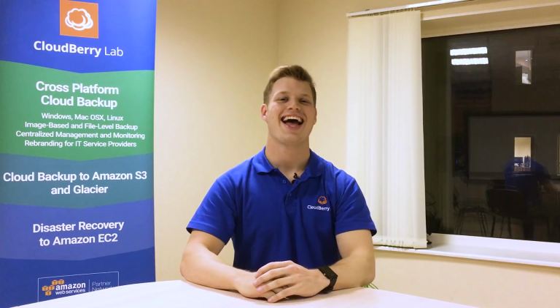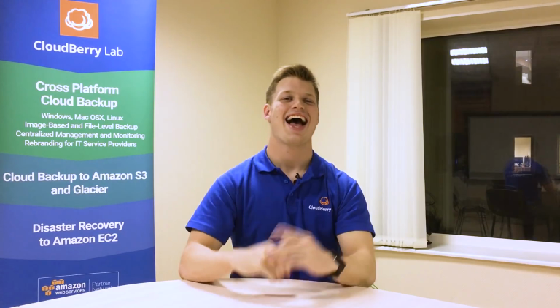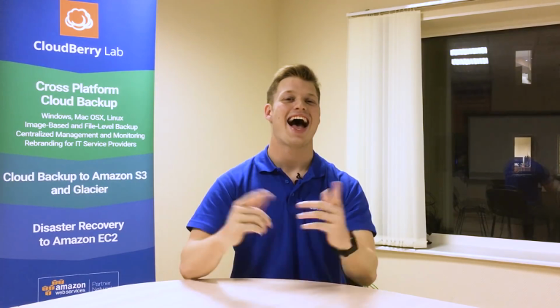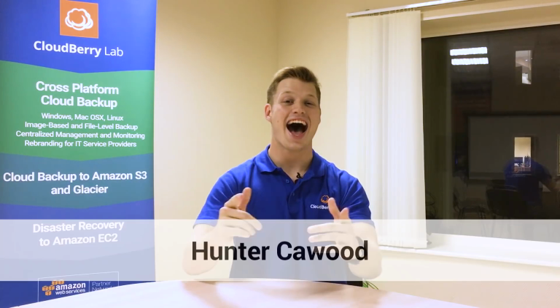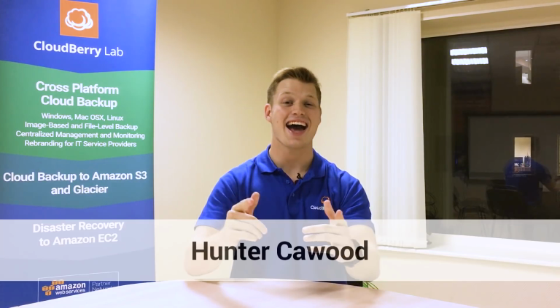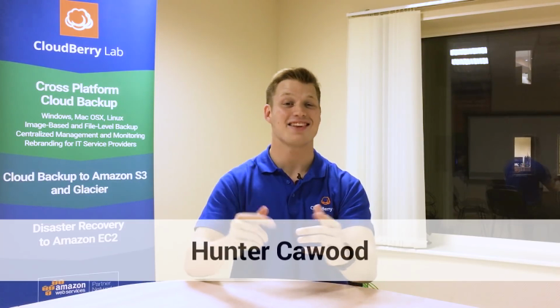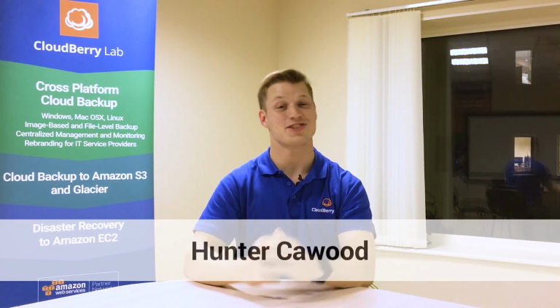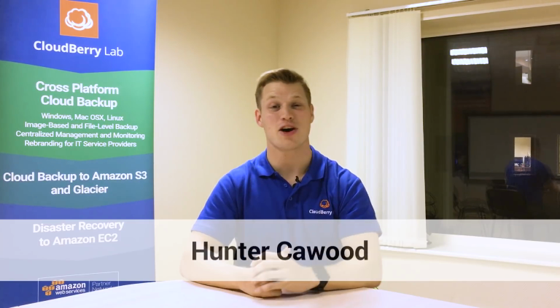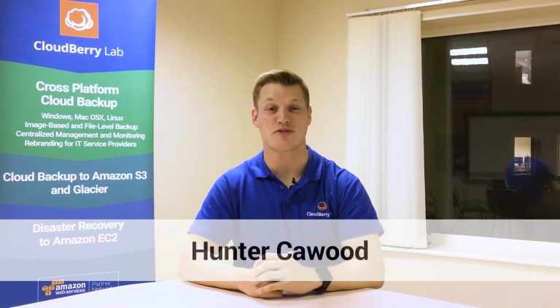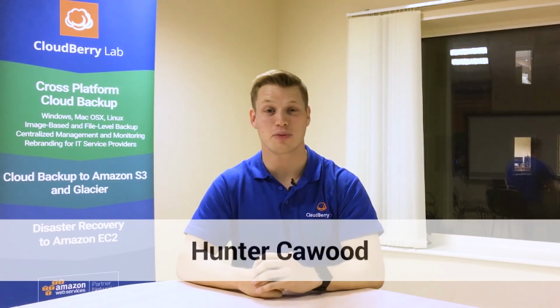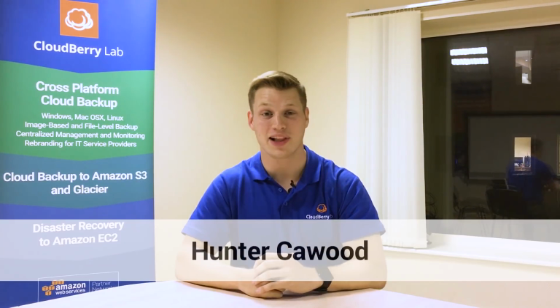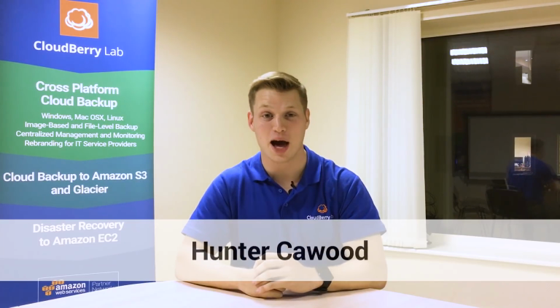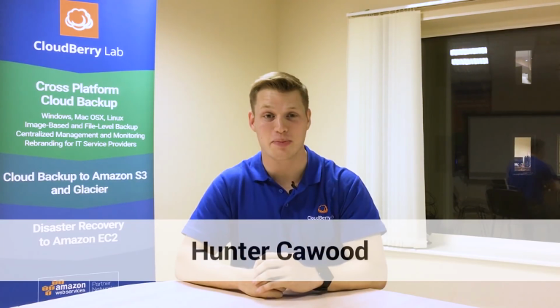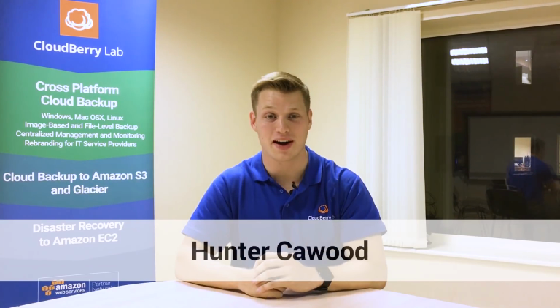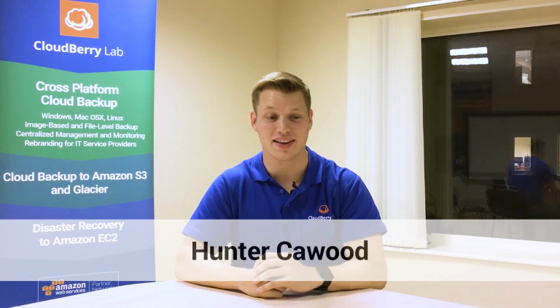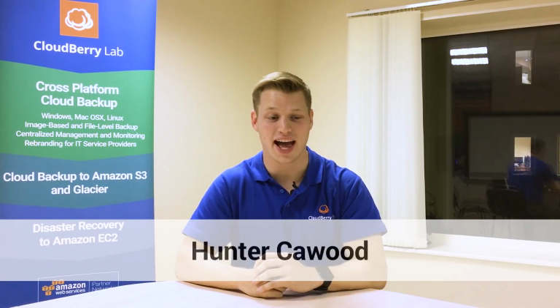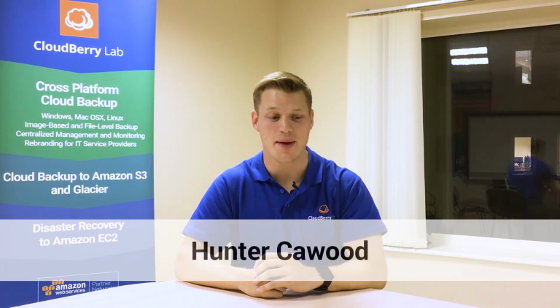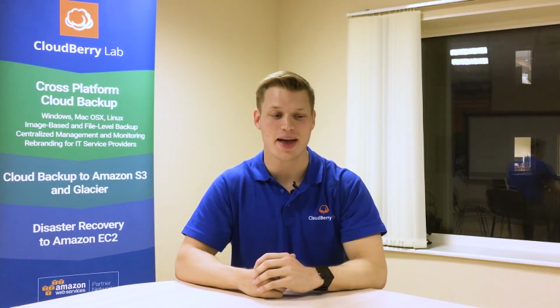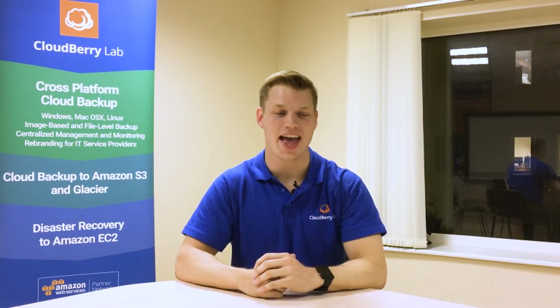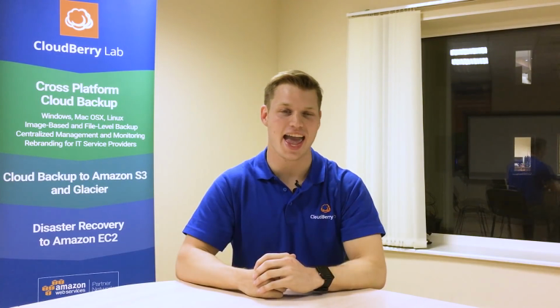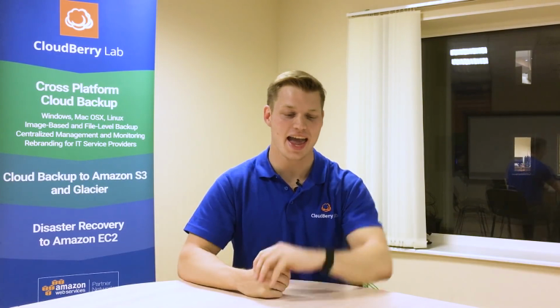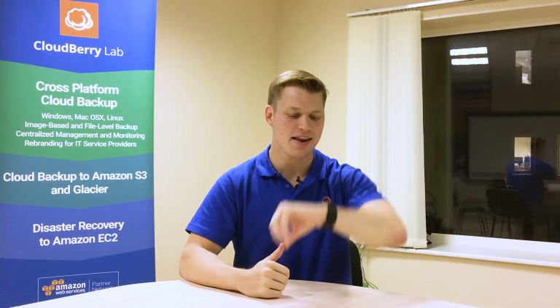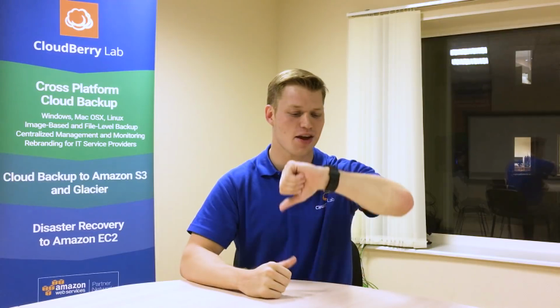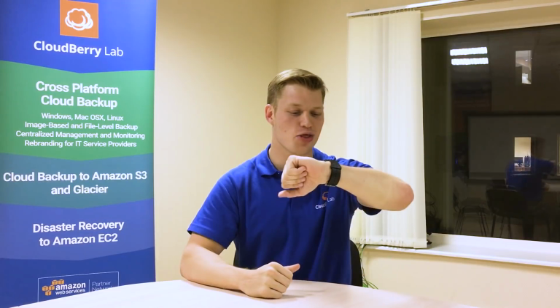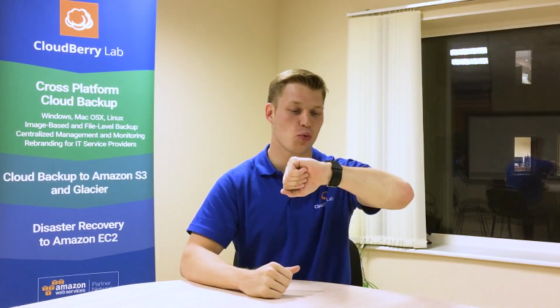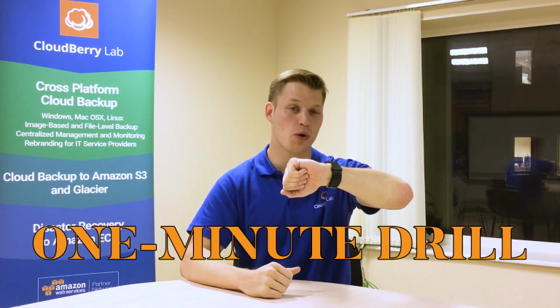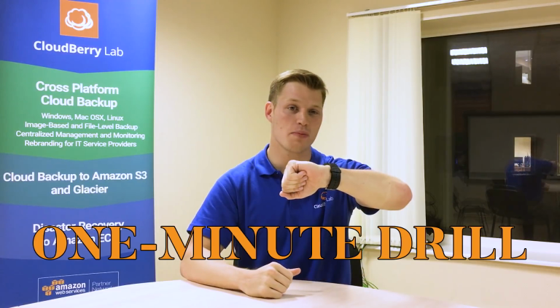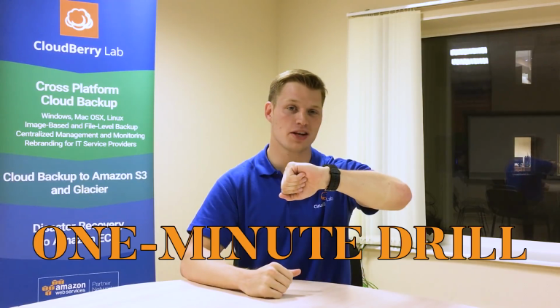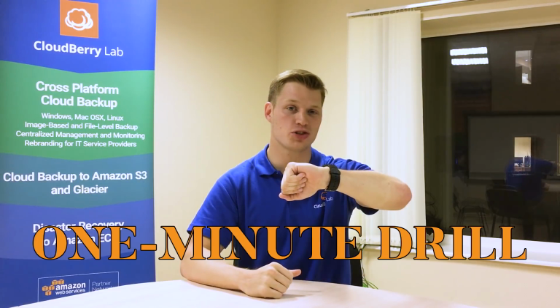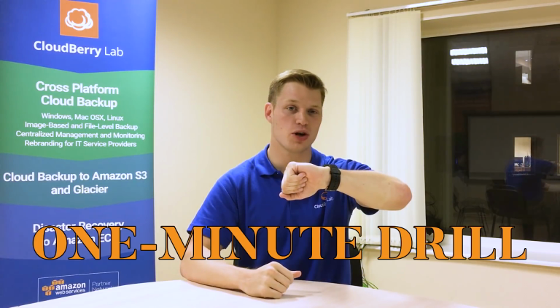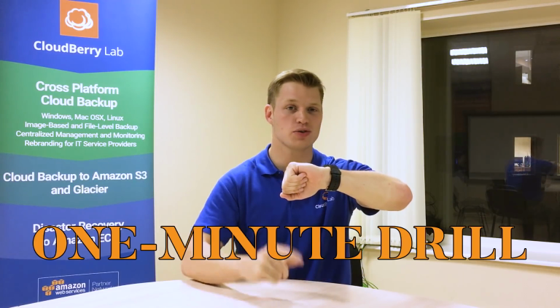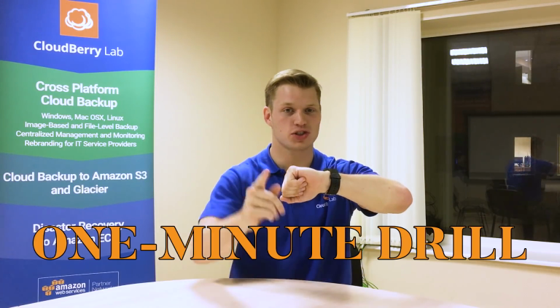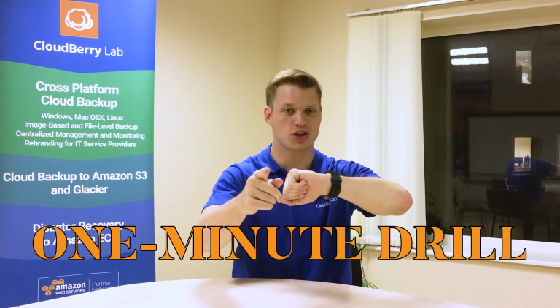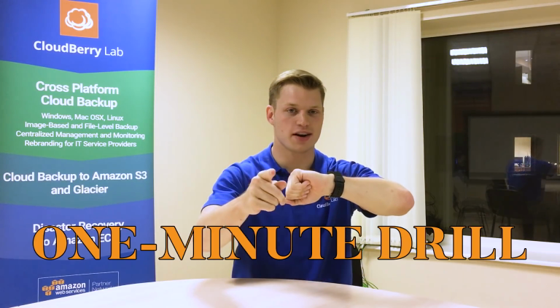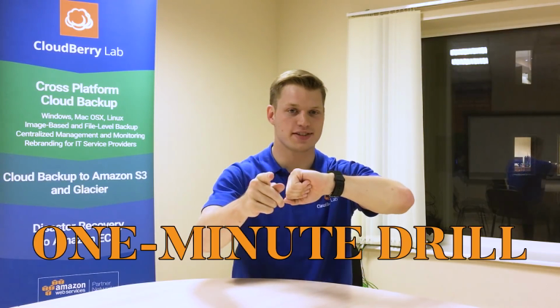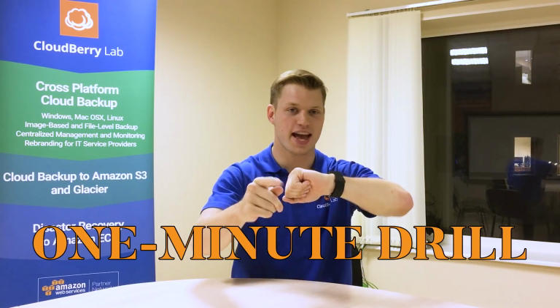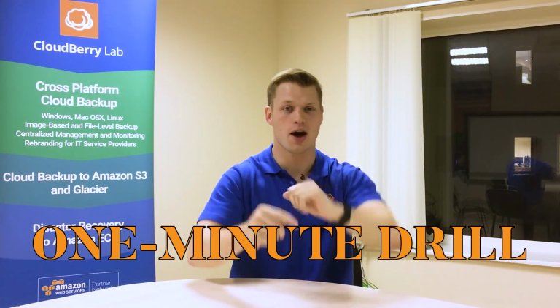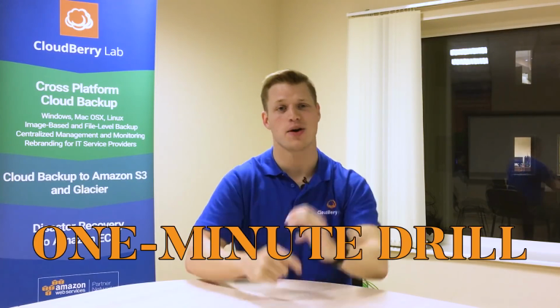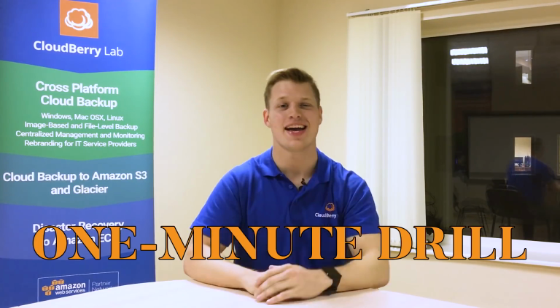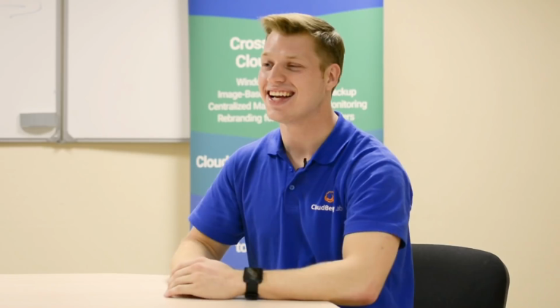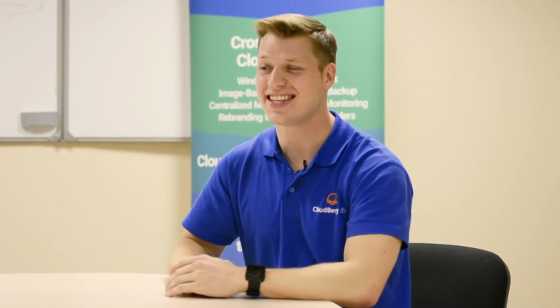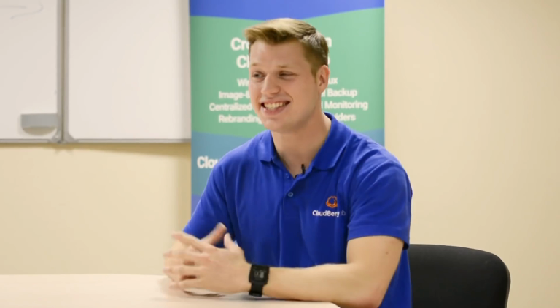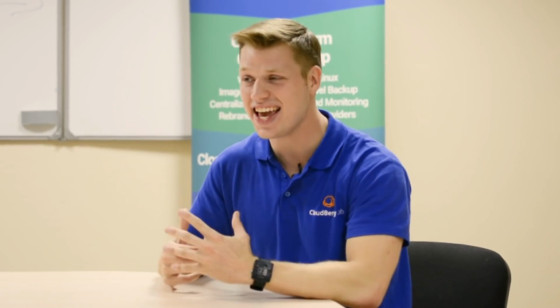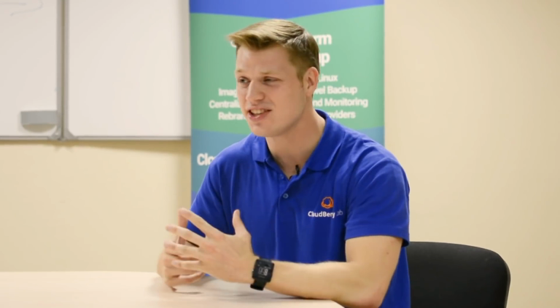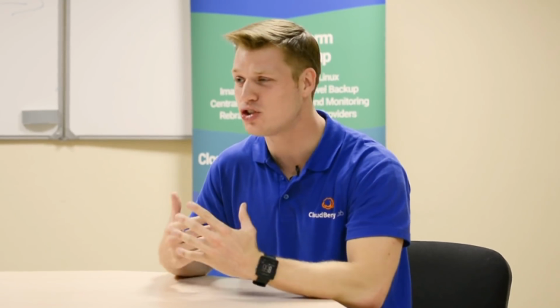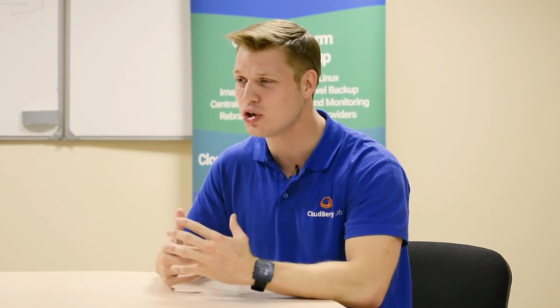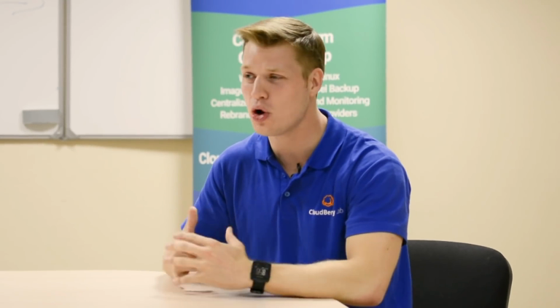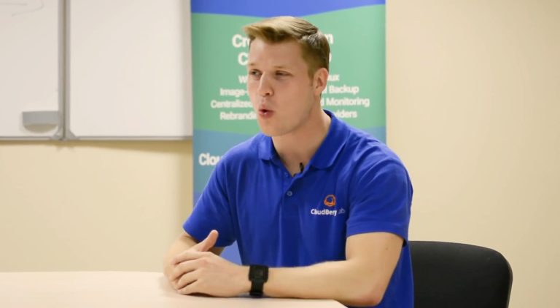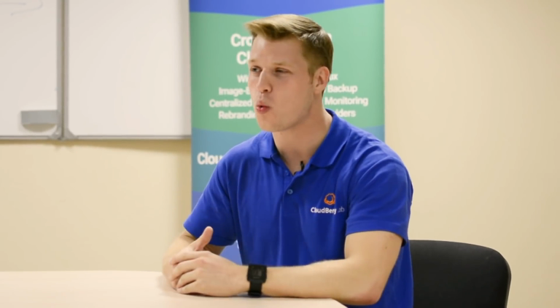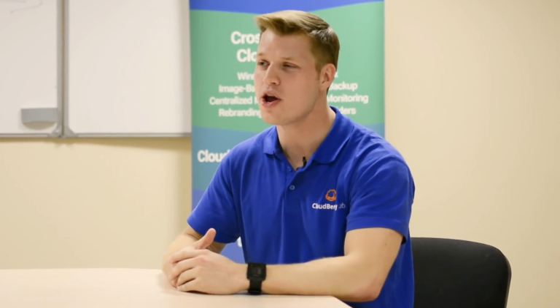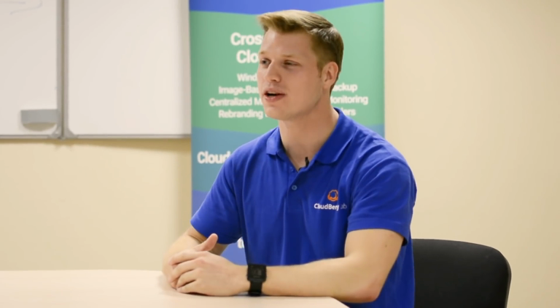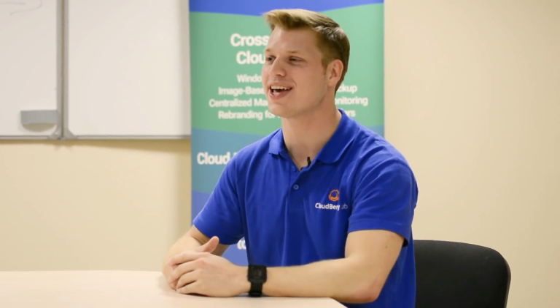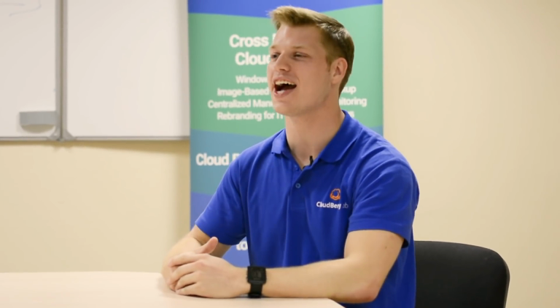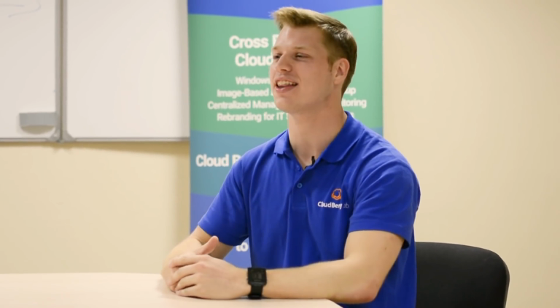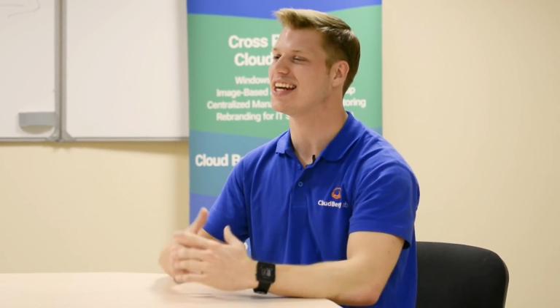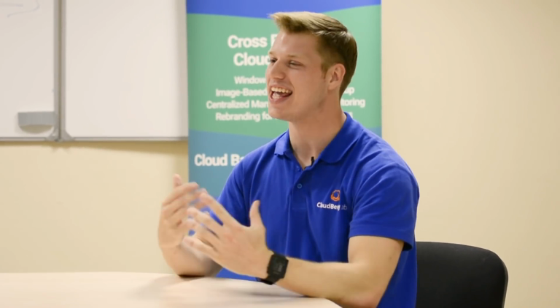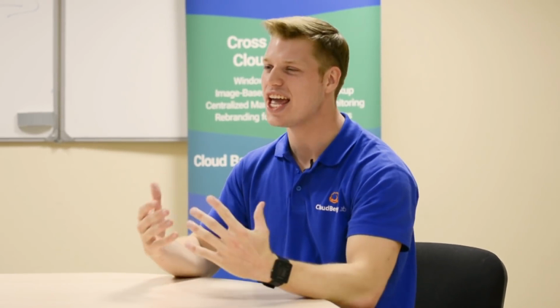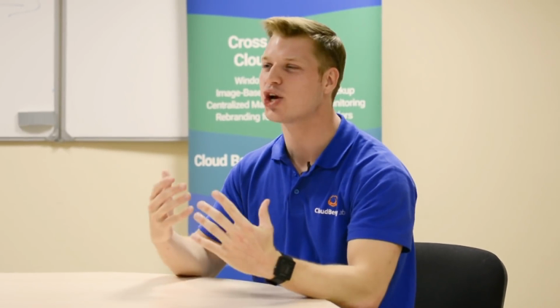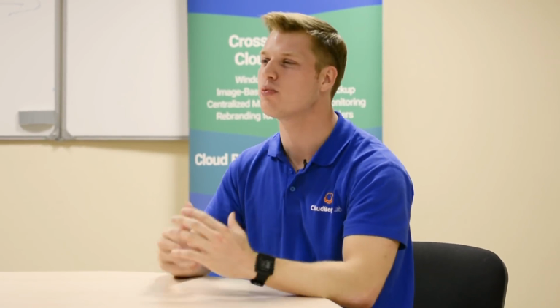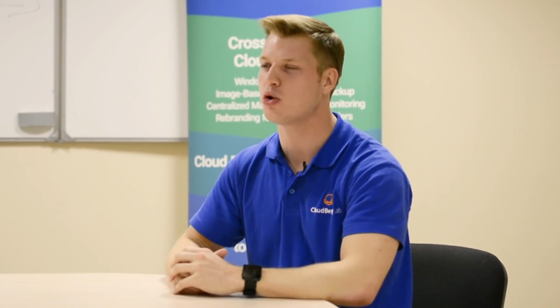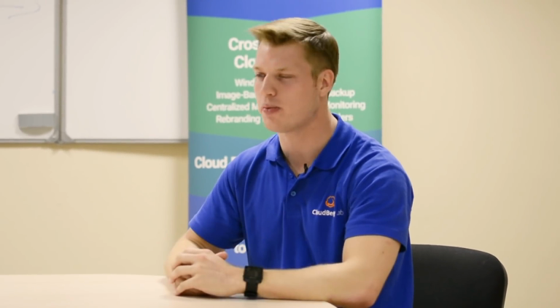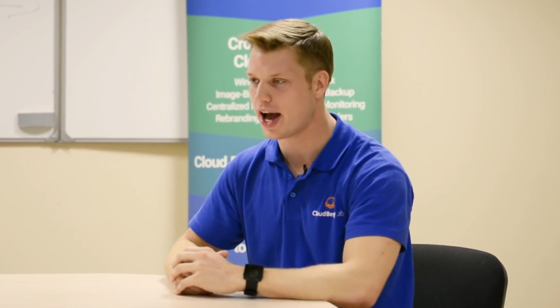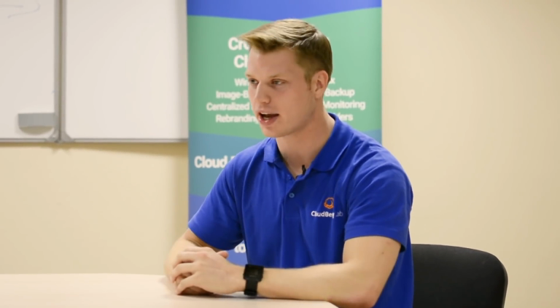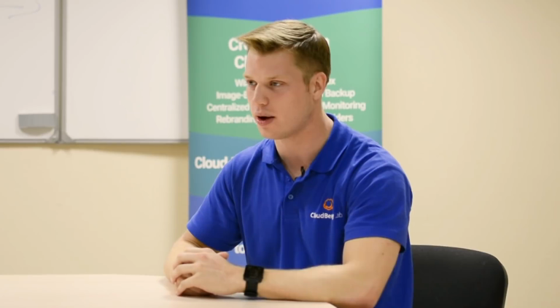Hi, this is Hunter from CloudBerry Lab, and the one-minute drill starts now. Today's drill, we are tackling incremental backup.